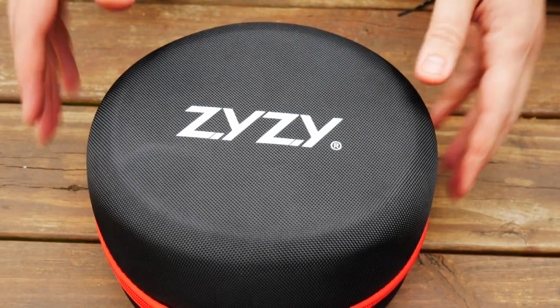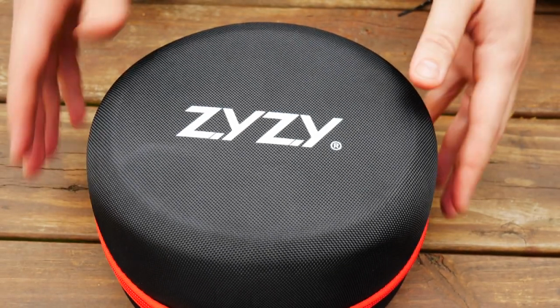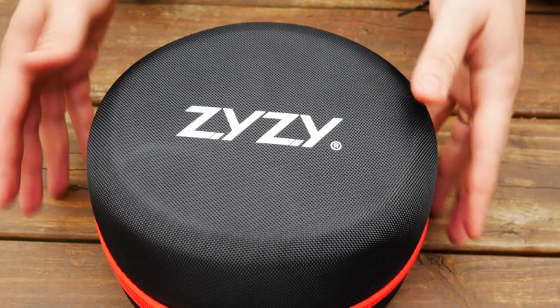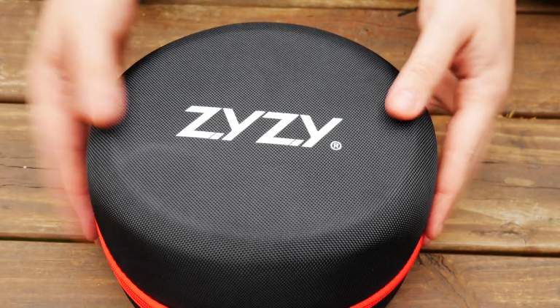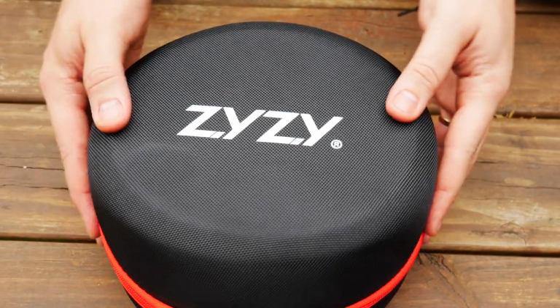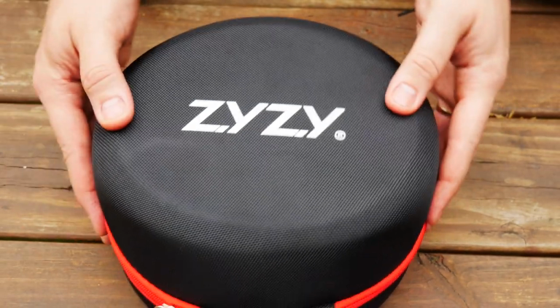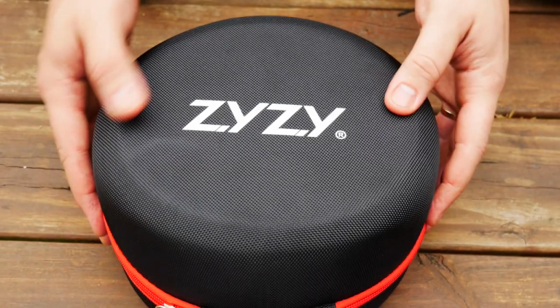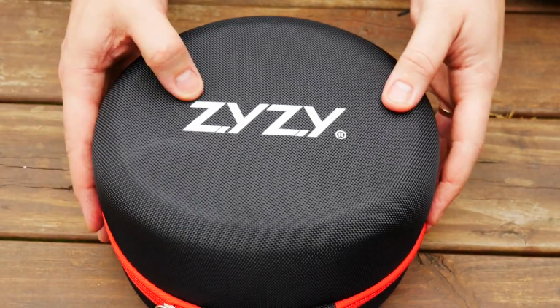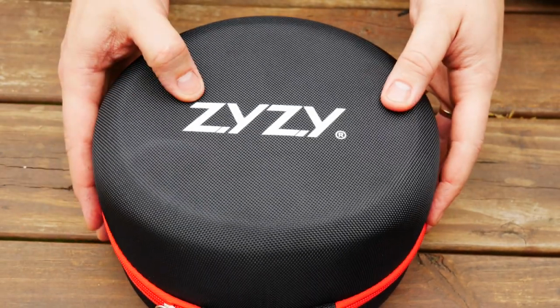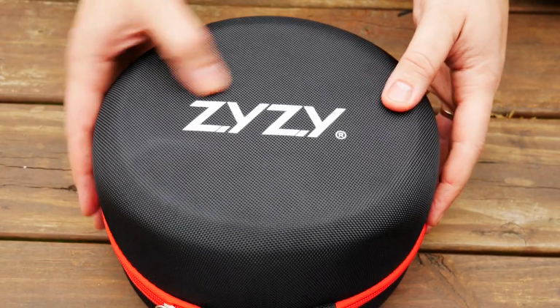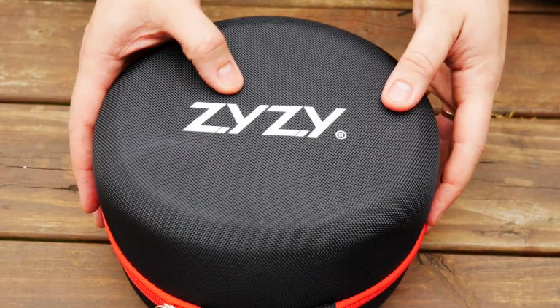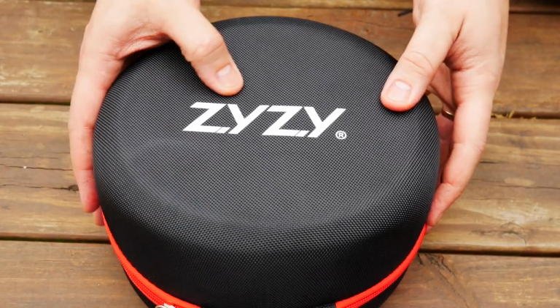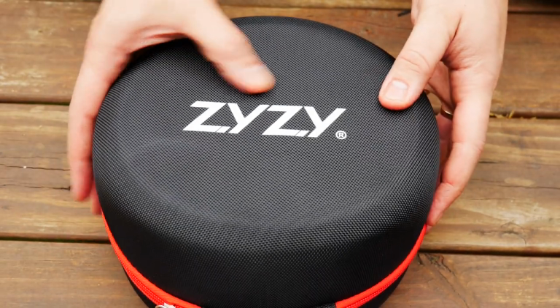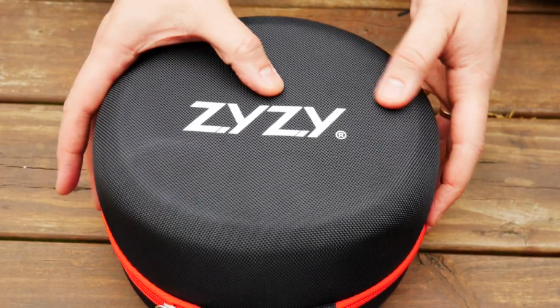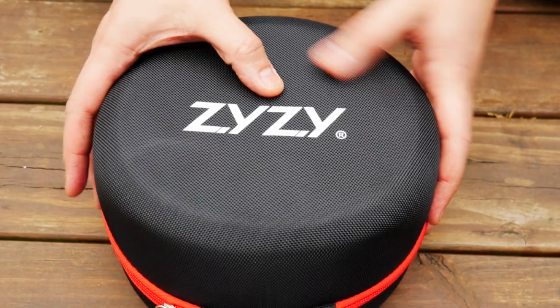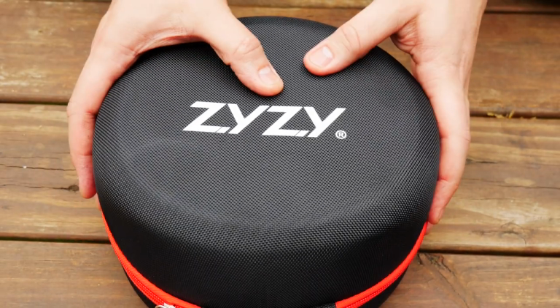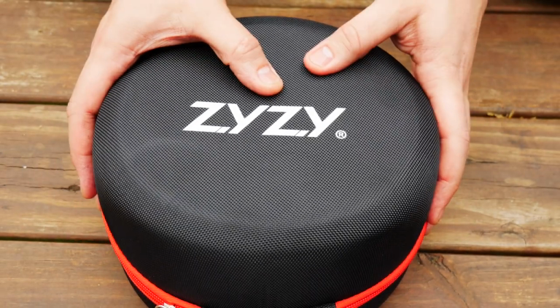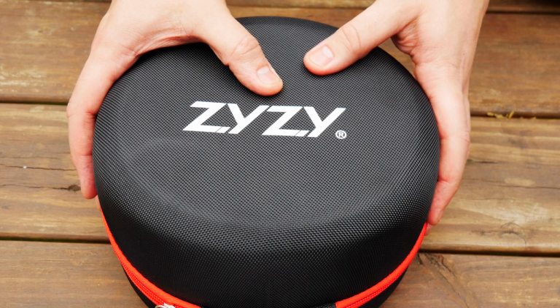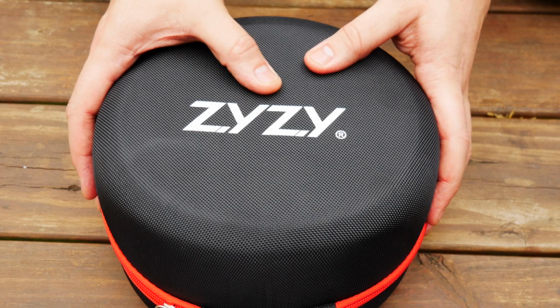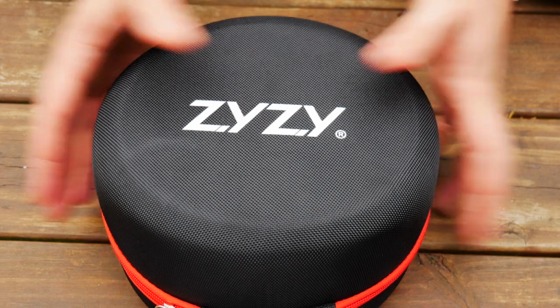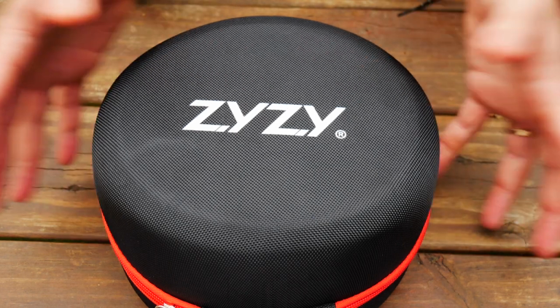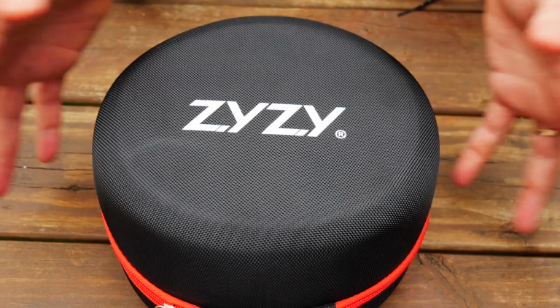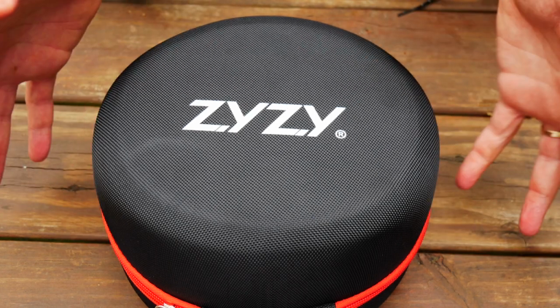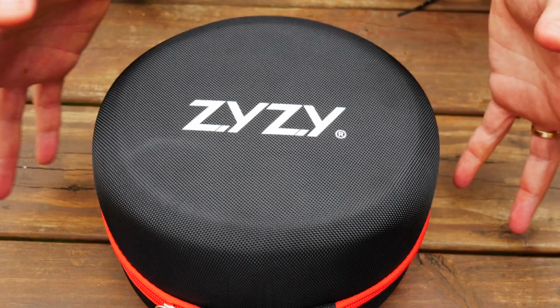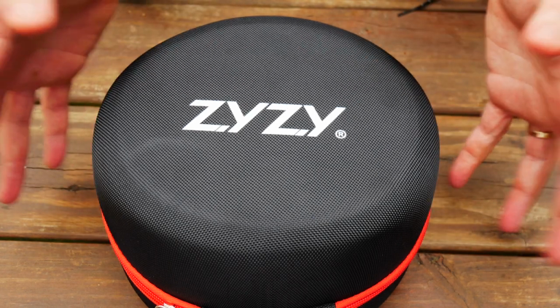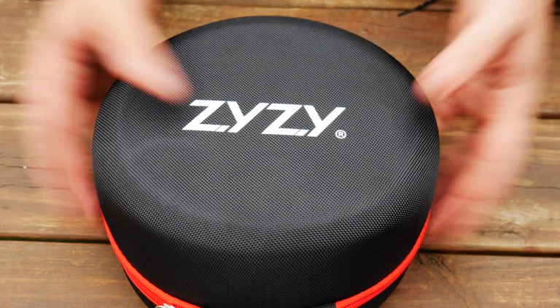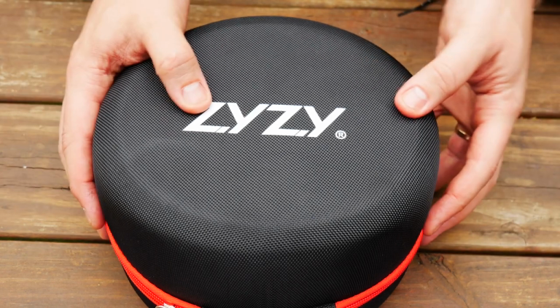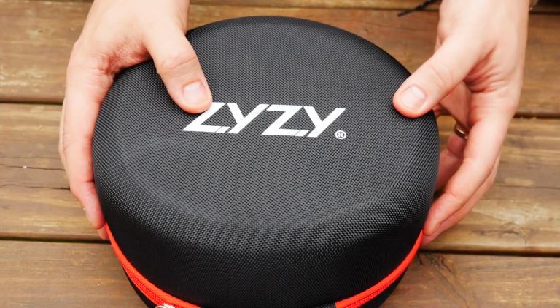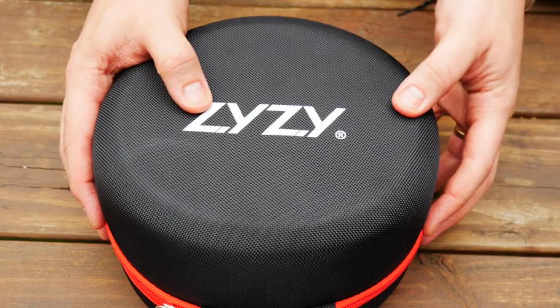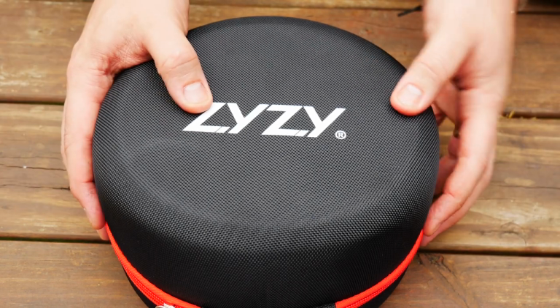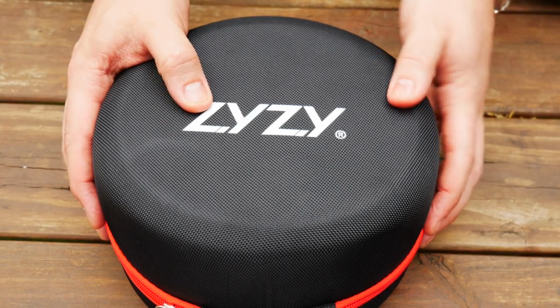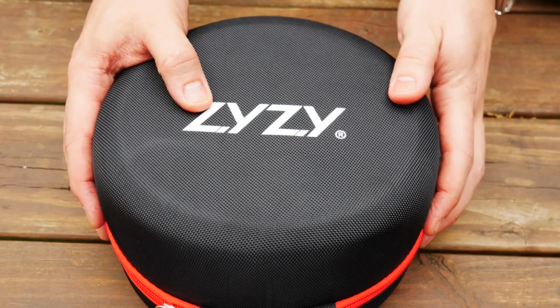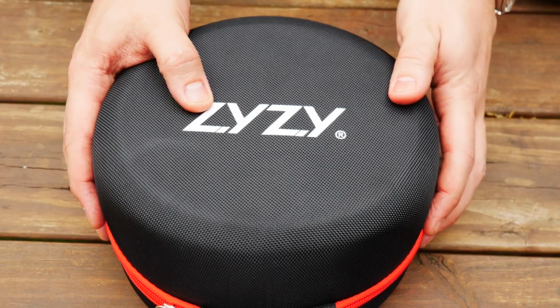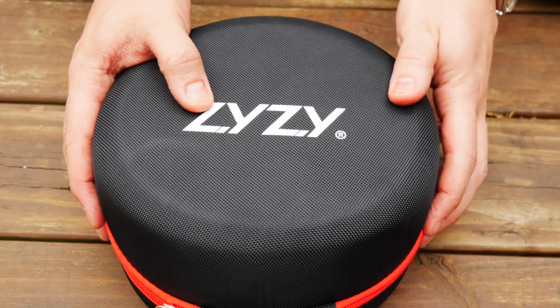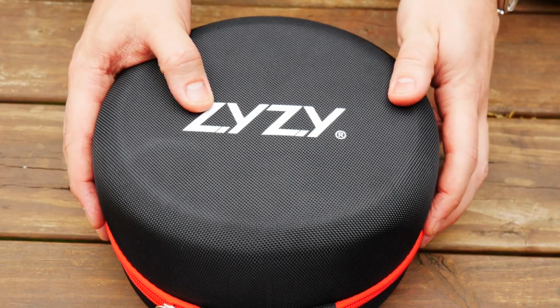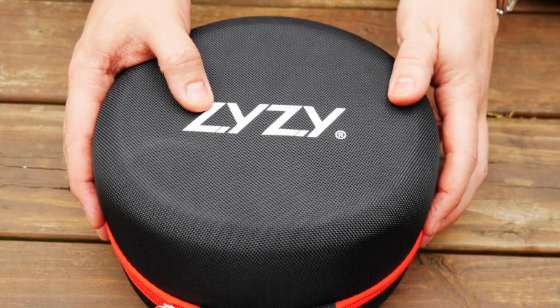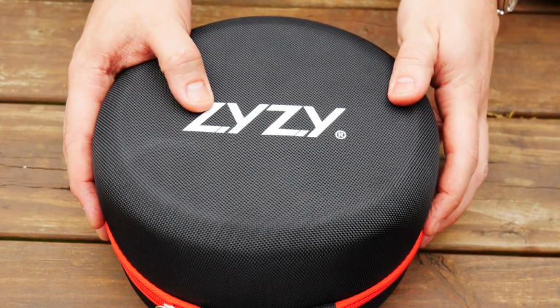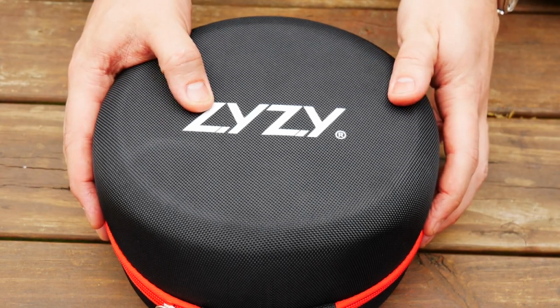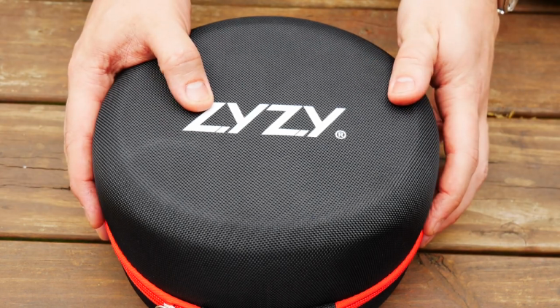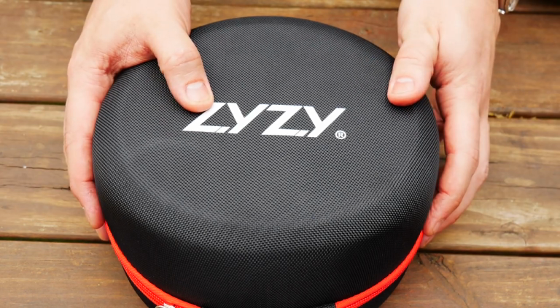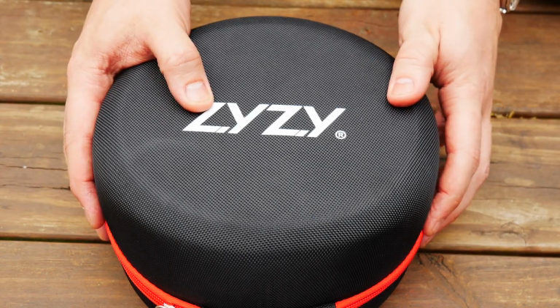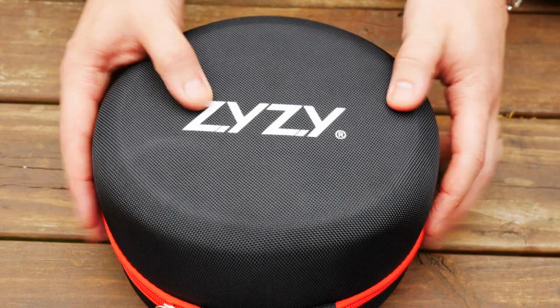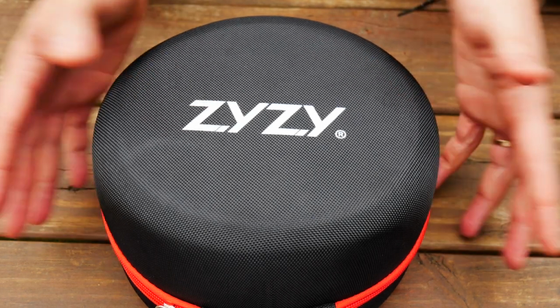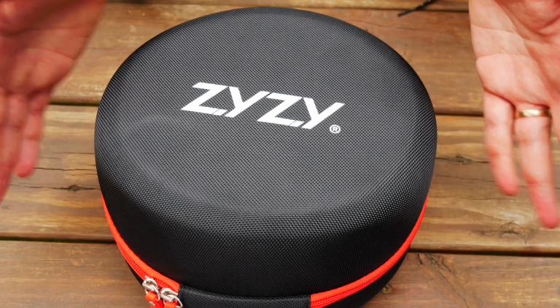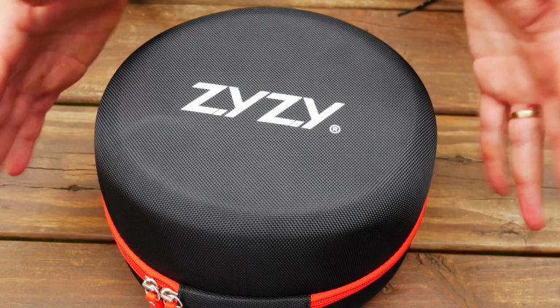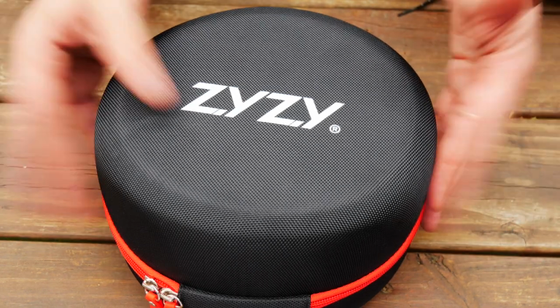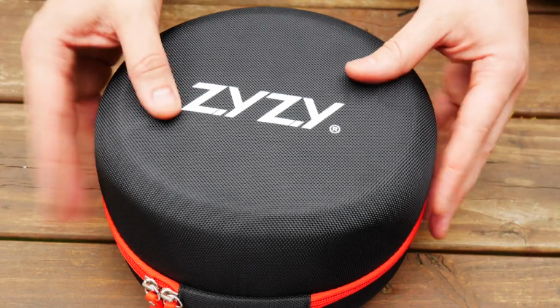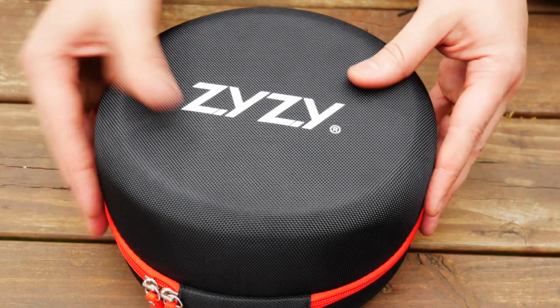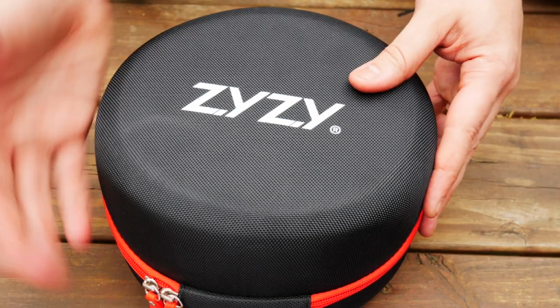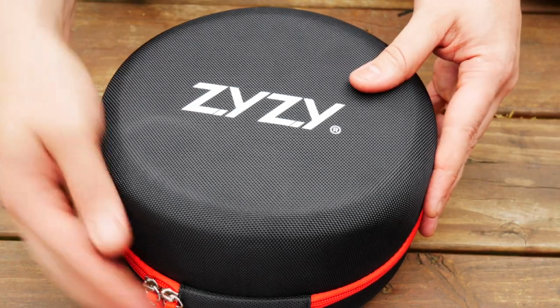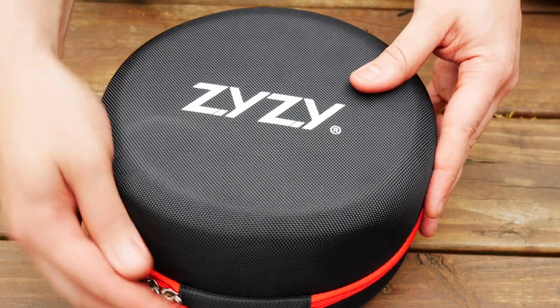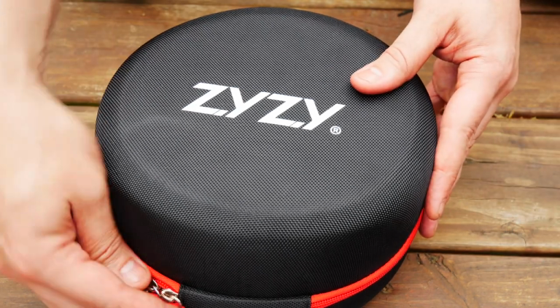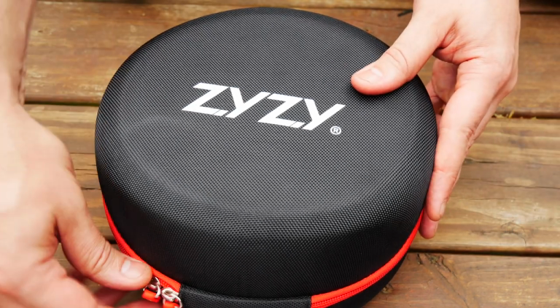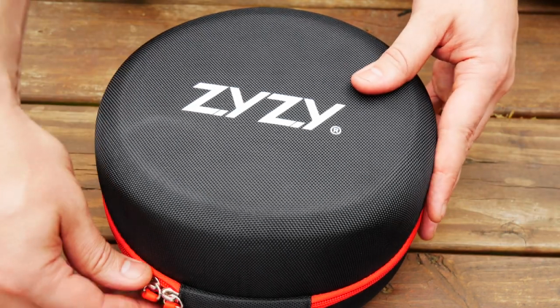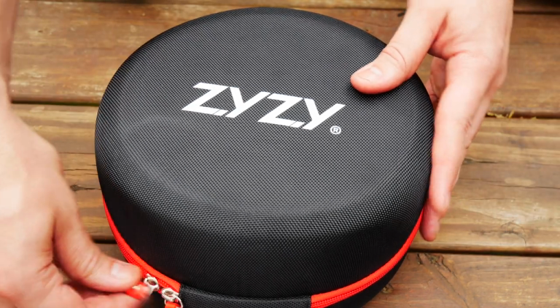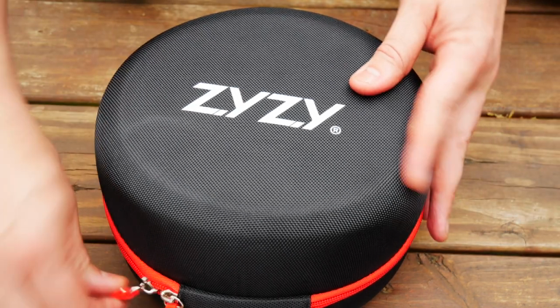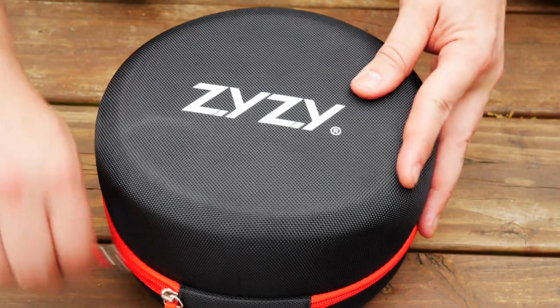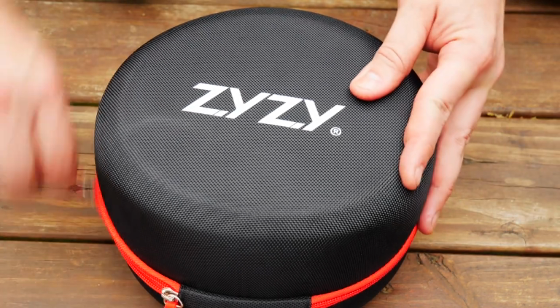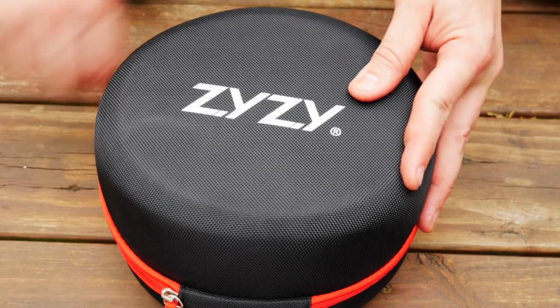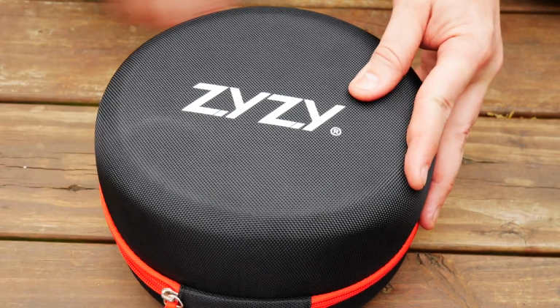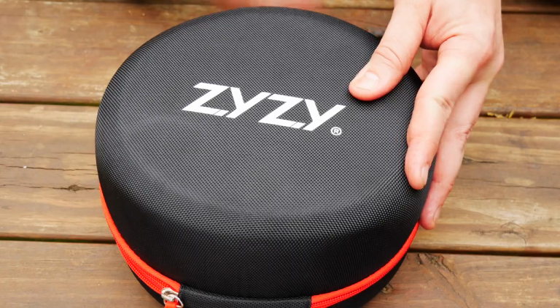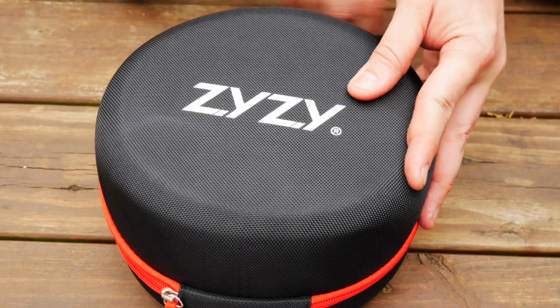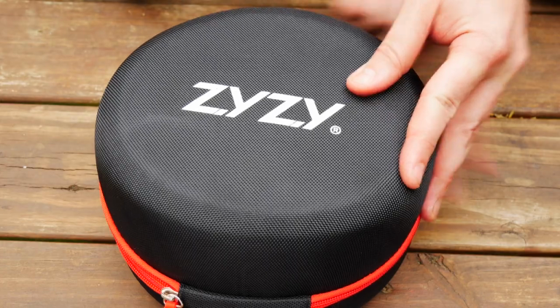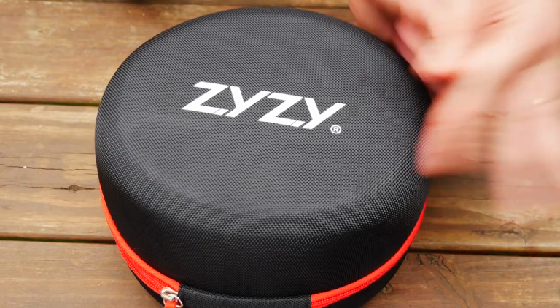I don't know what the ZYZY is, but the company that makes this is Tom Shoe. You can see that it comes with a huge and very nice case.